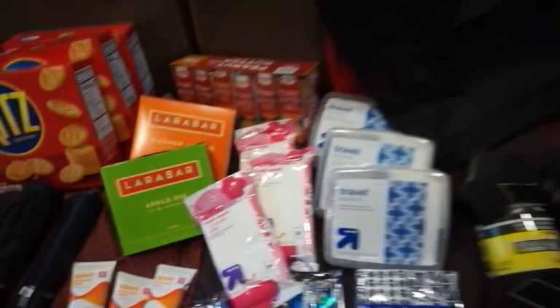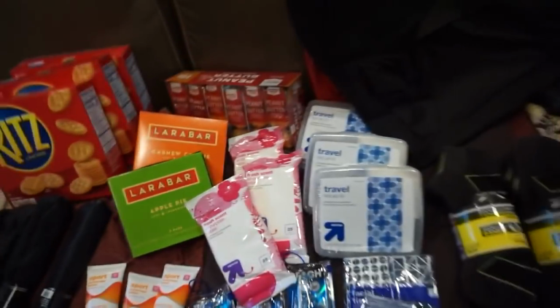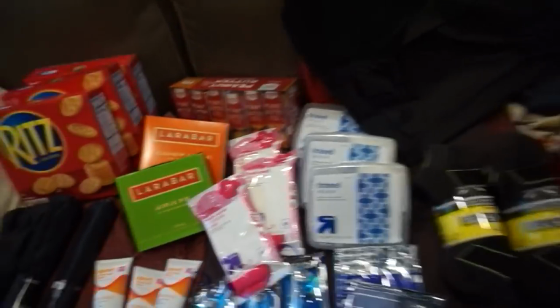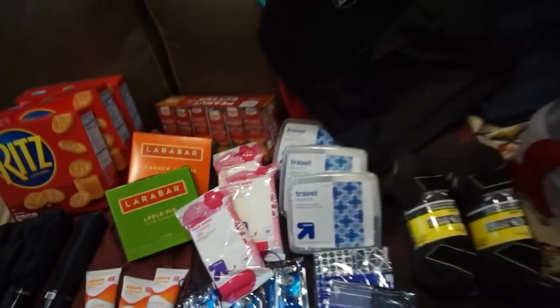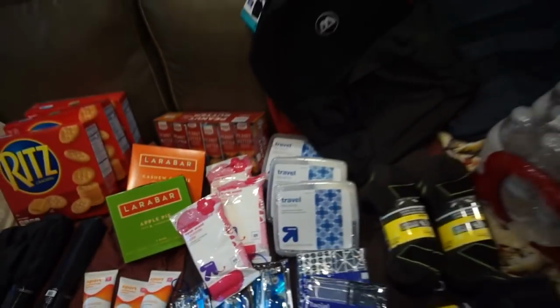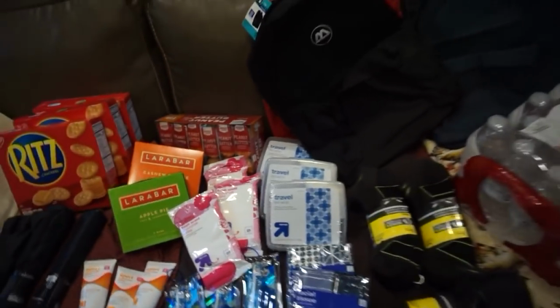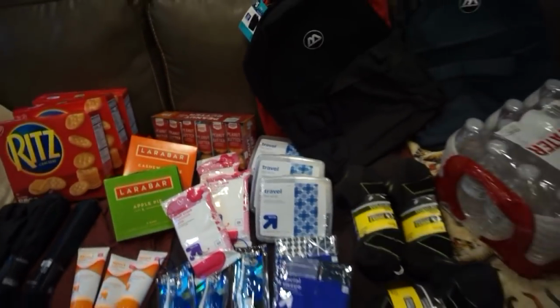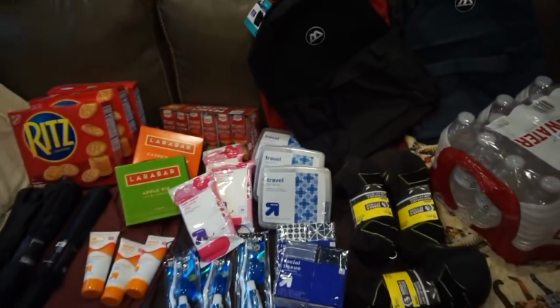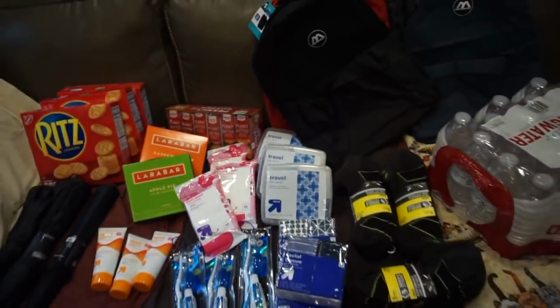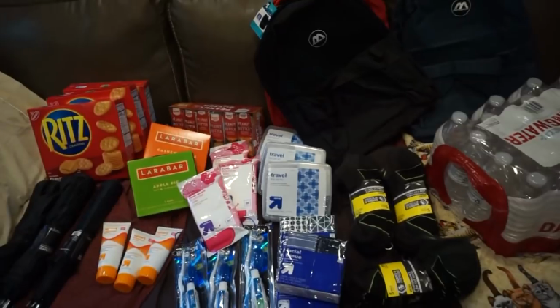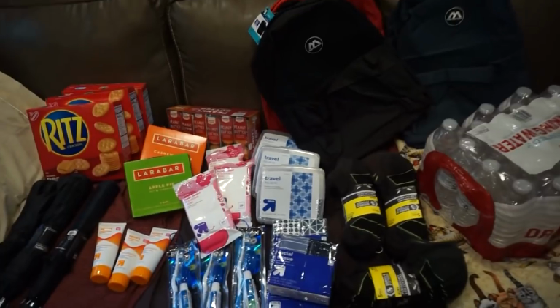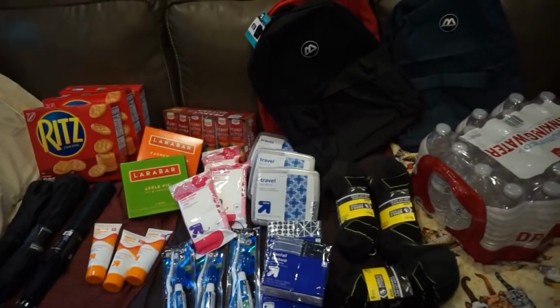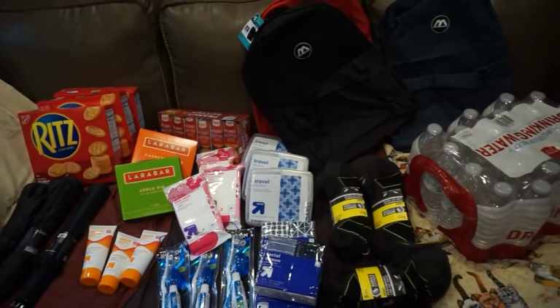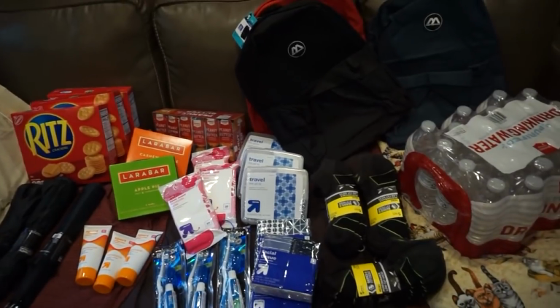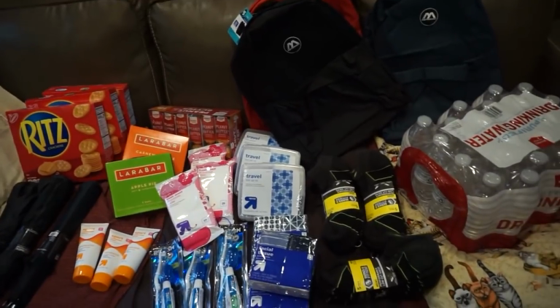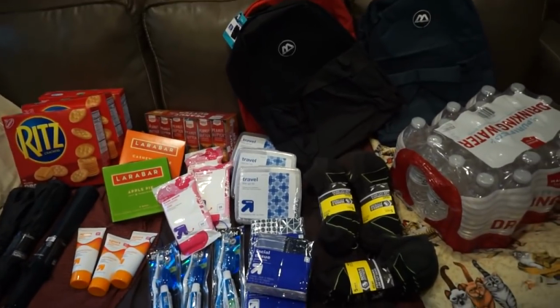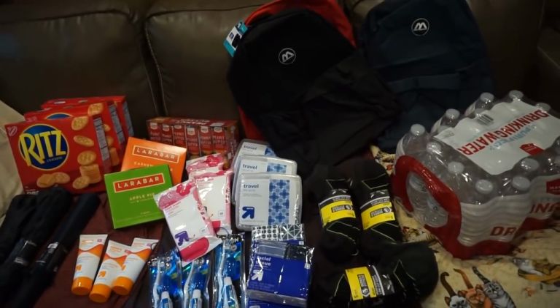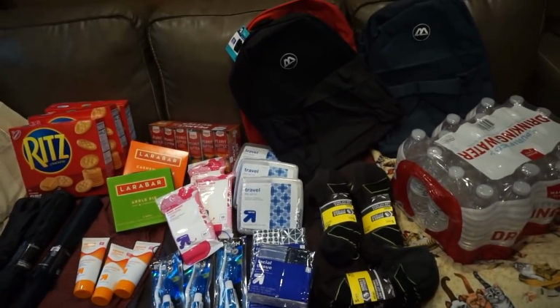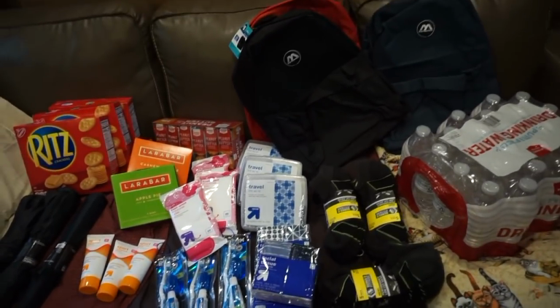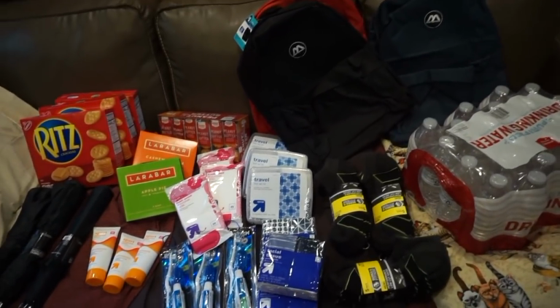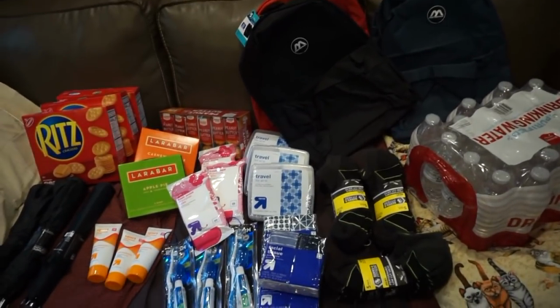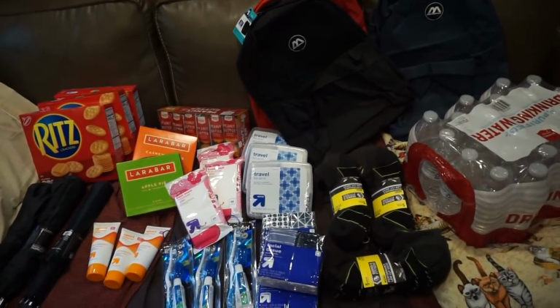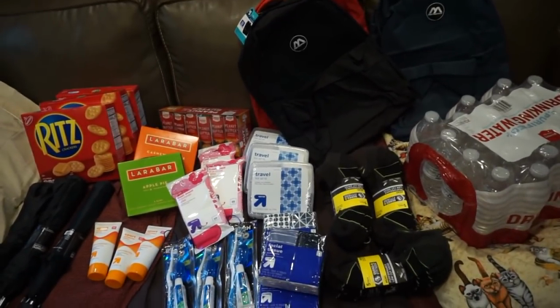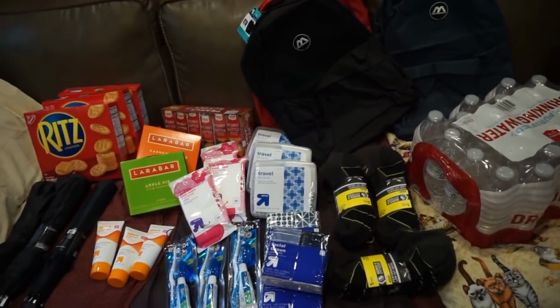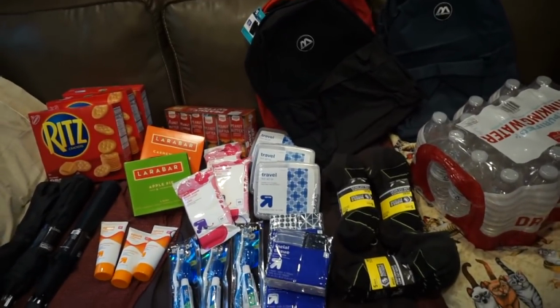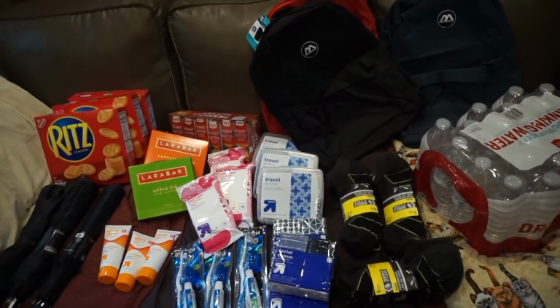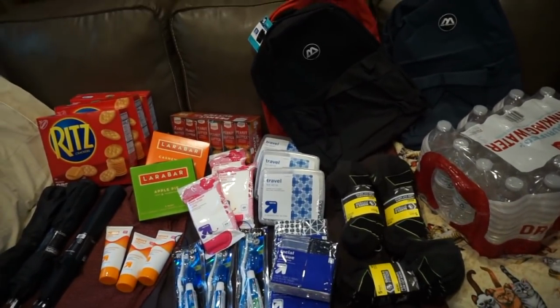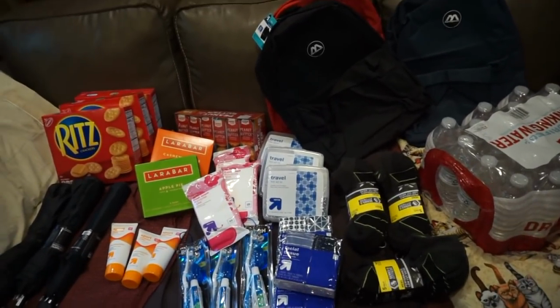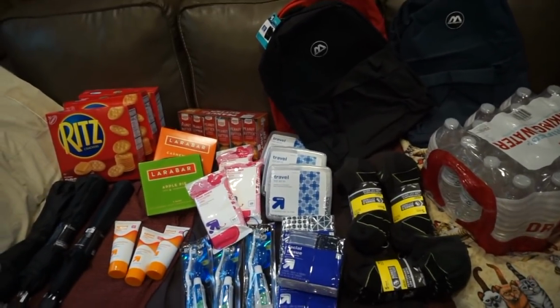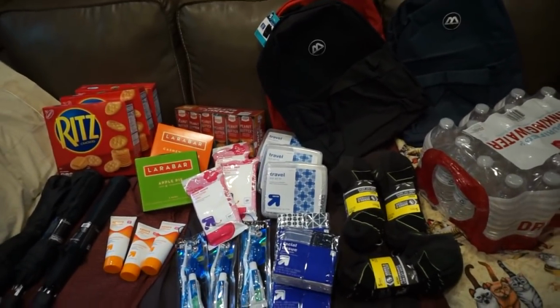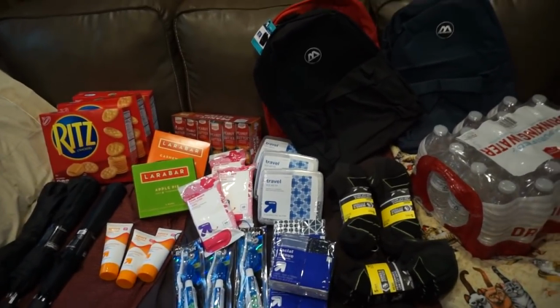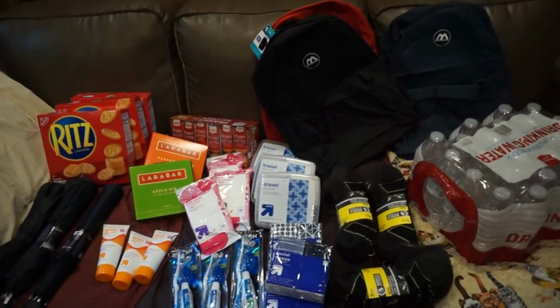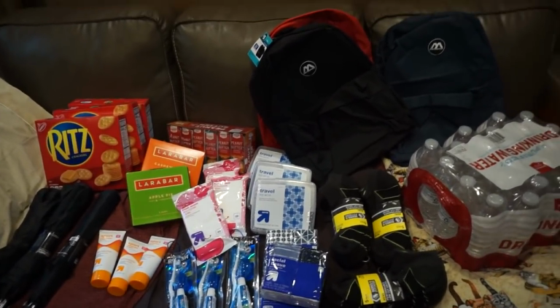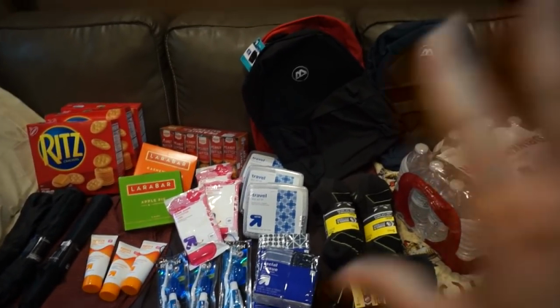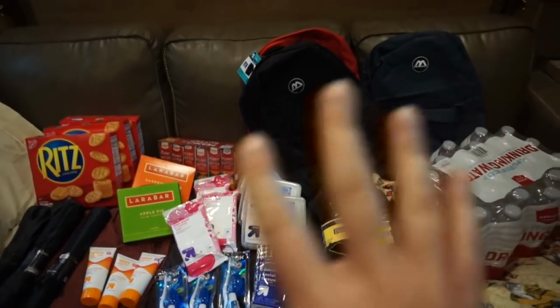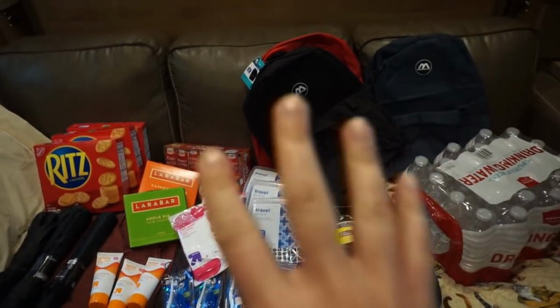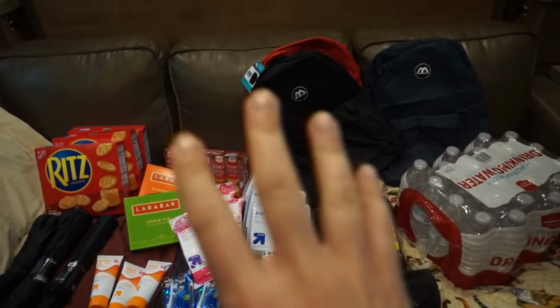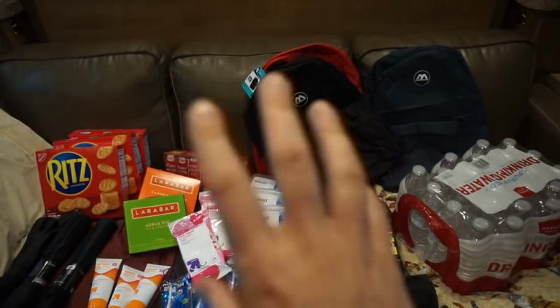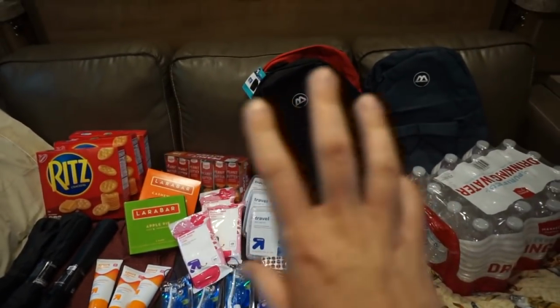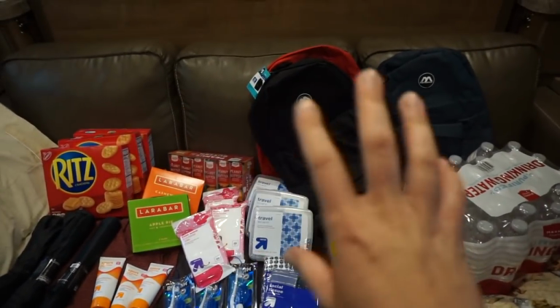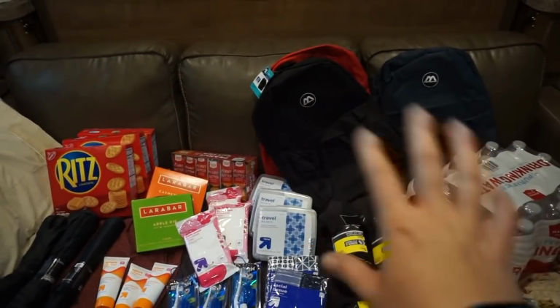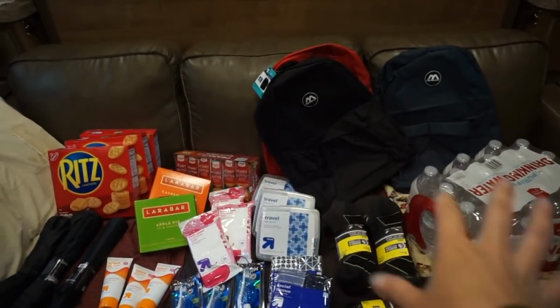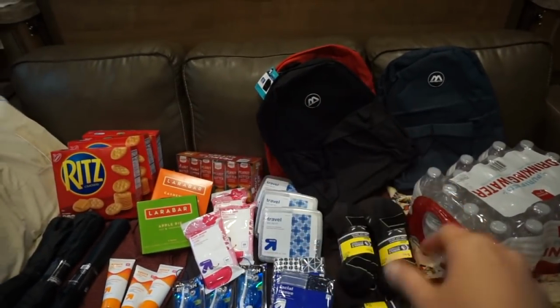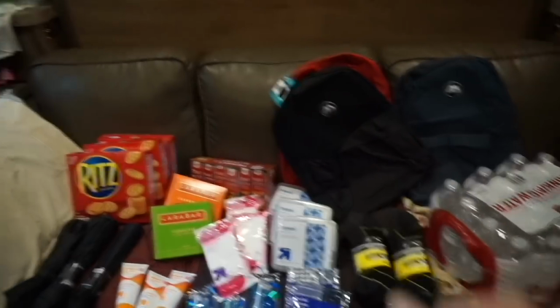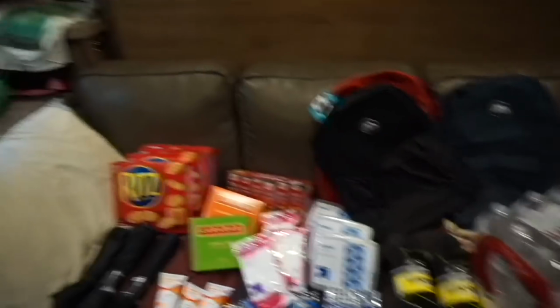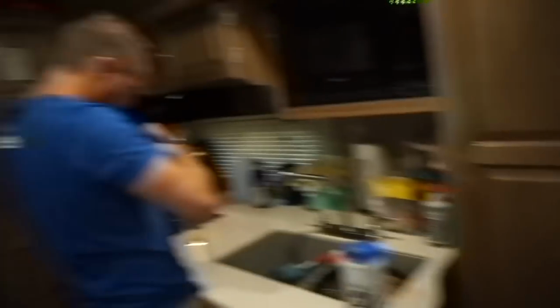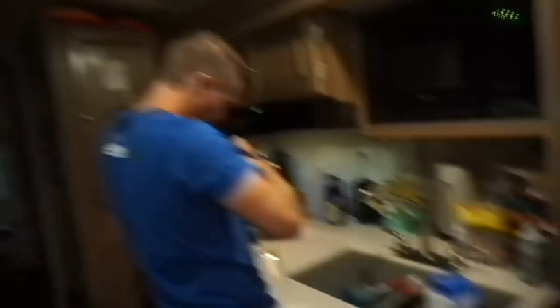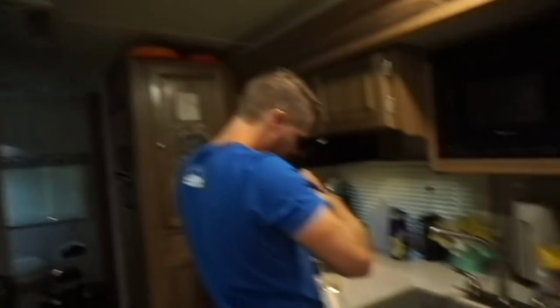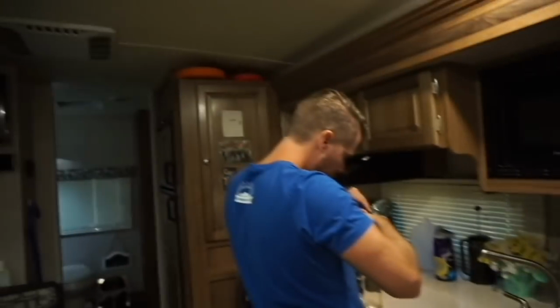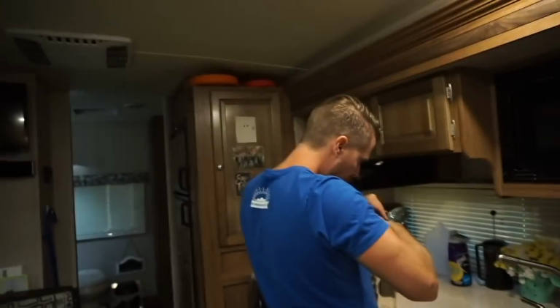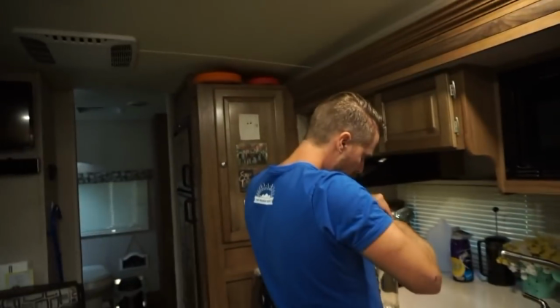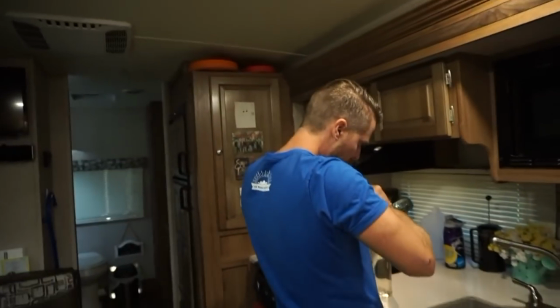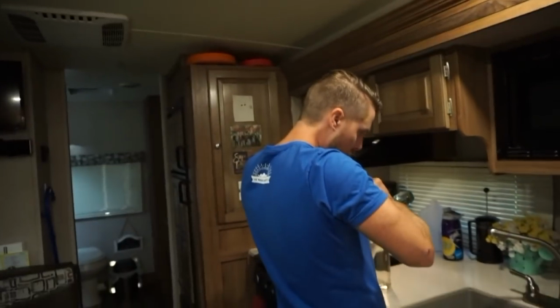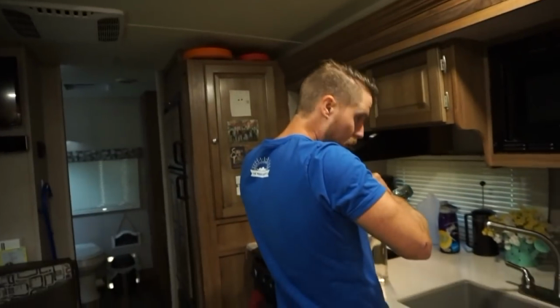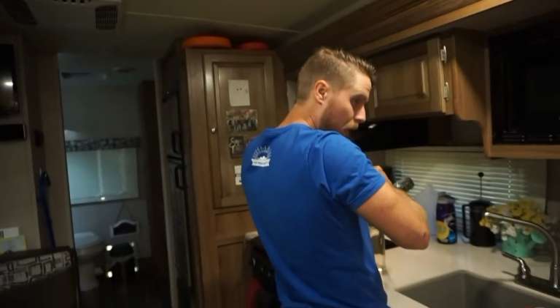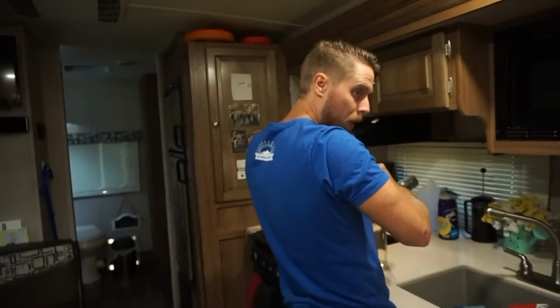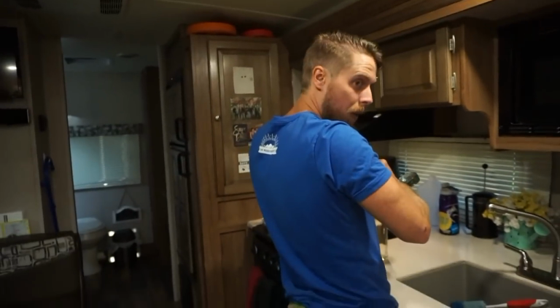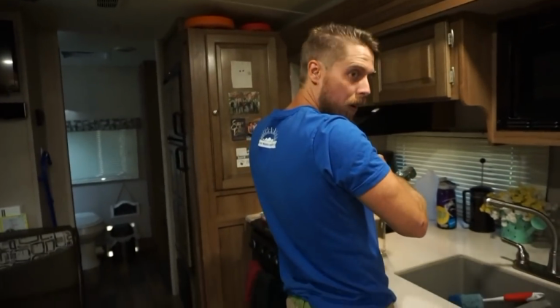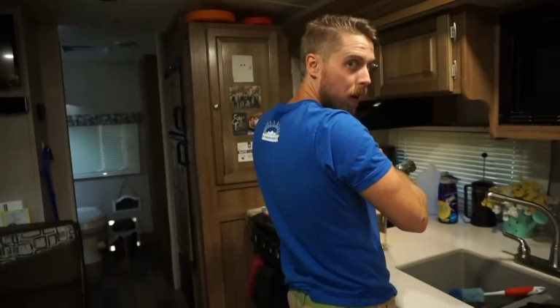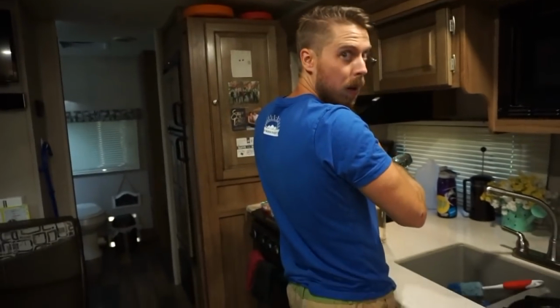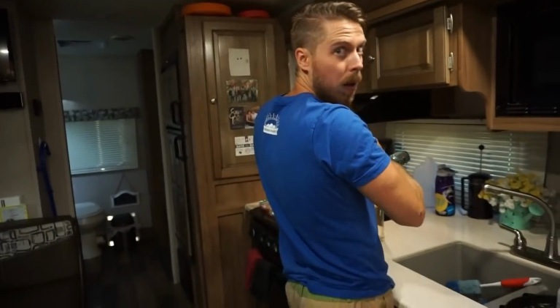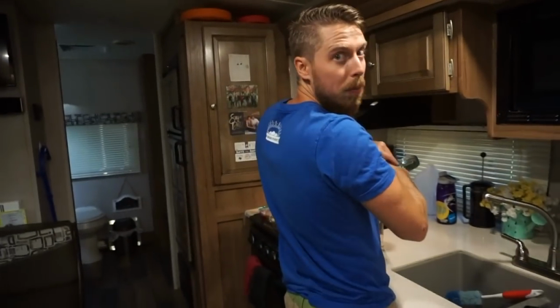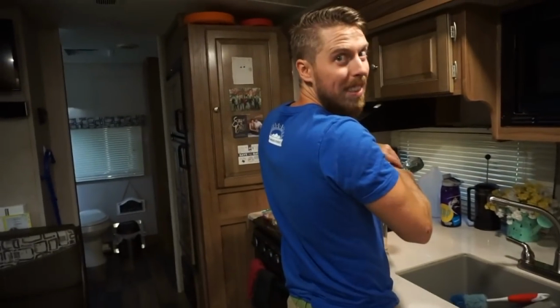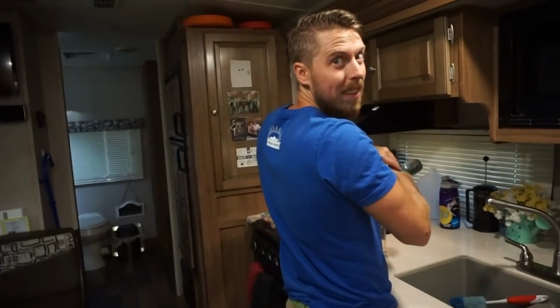So those are the three care packages that we just got today. I'm going to put these together. Matt's going to make us some pizza.